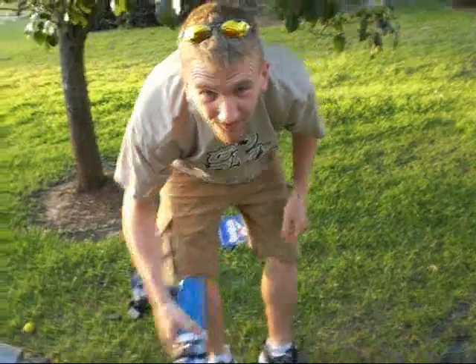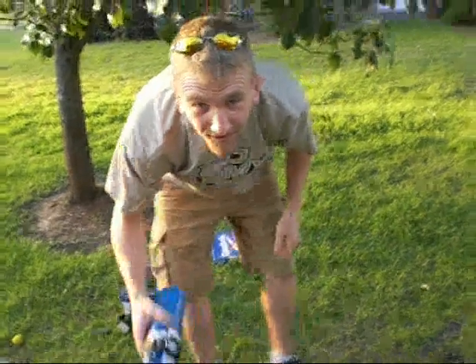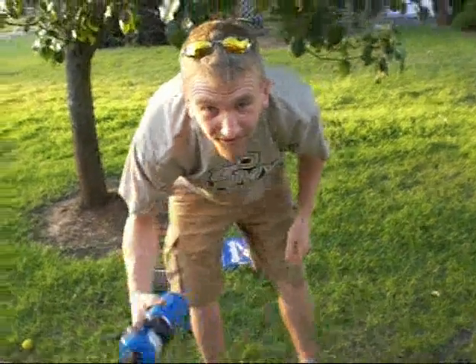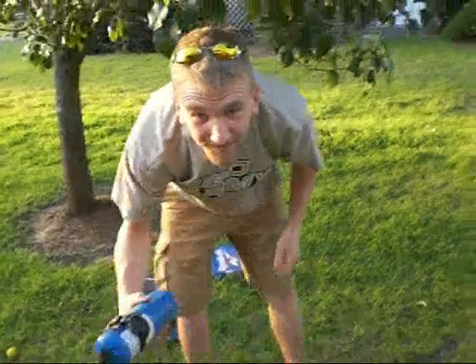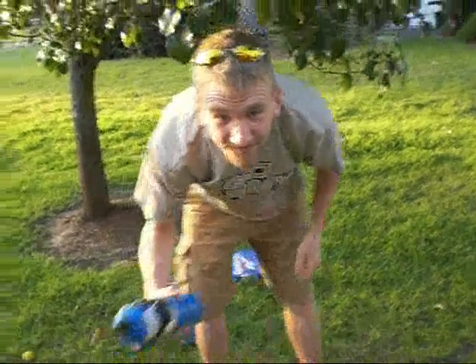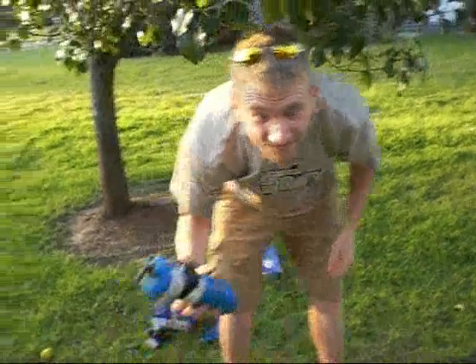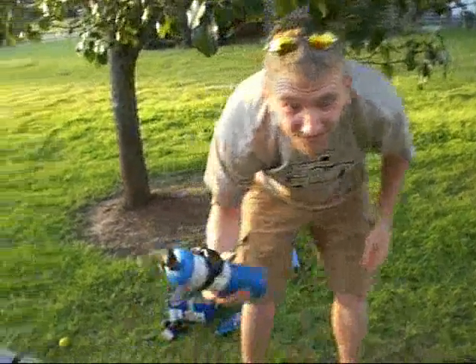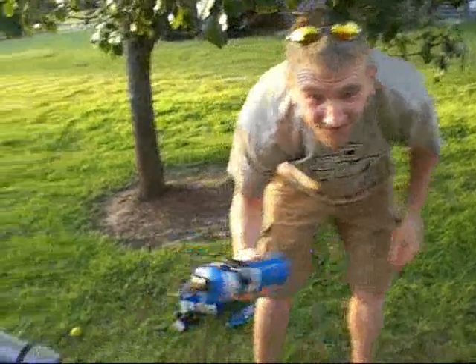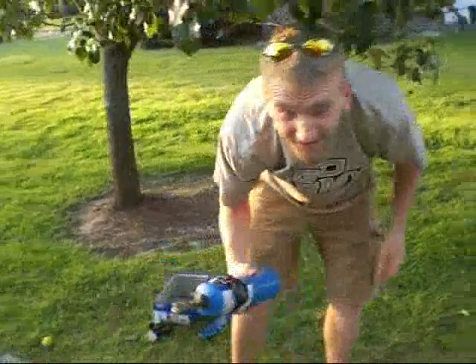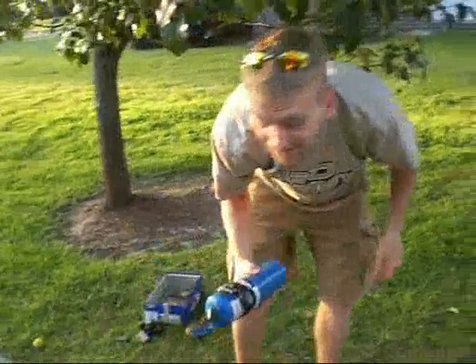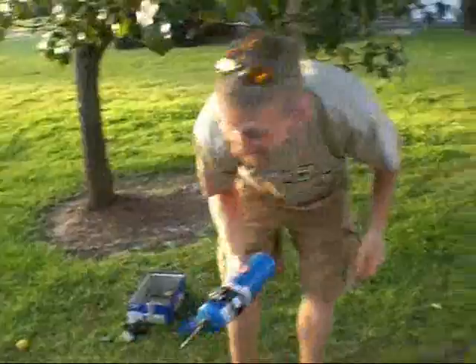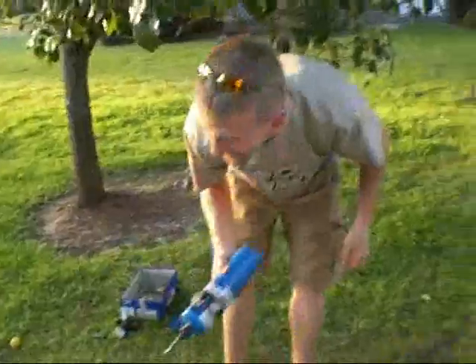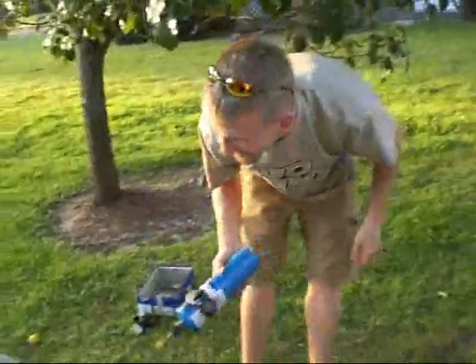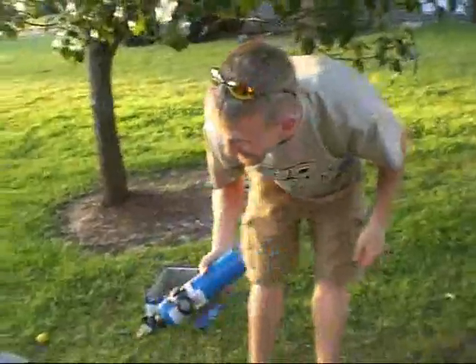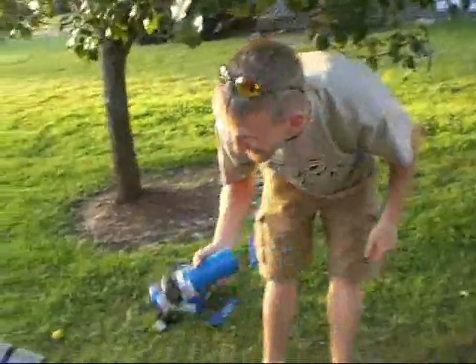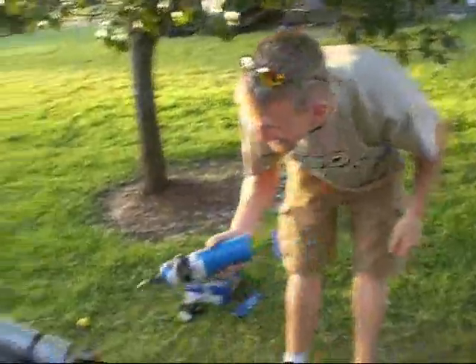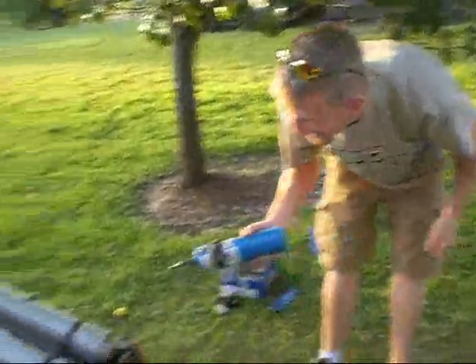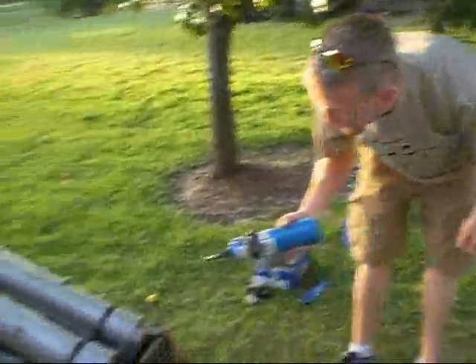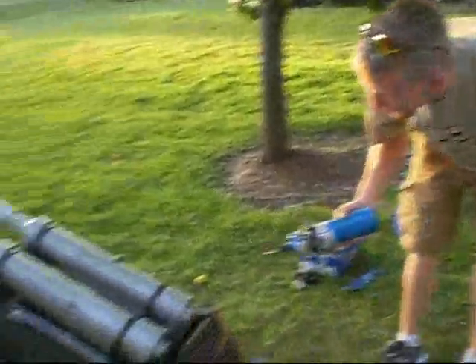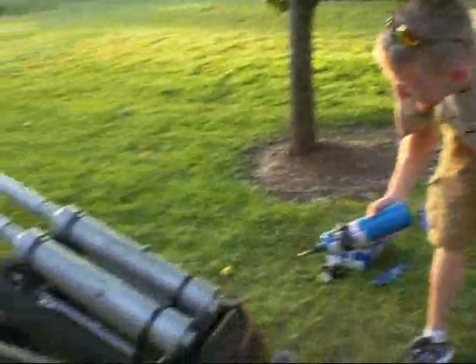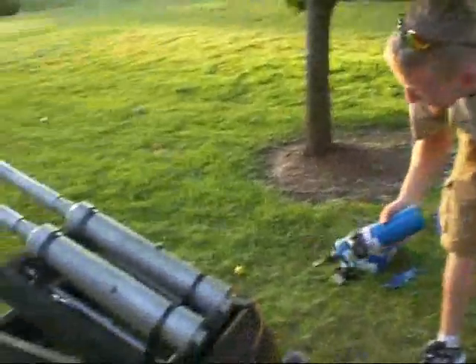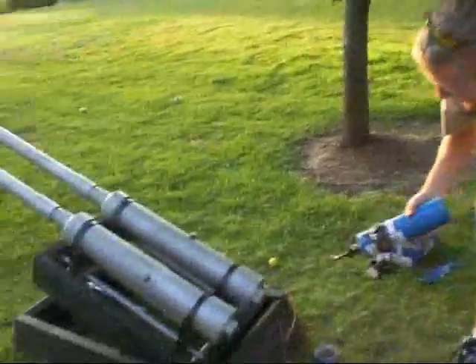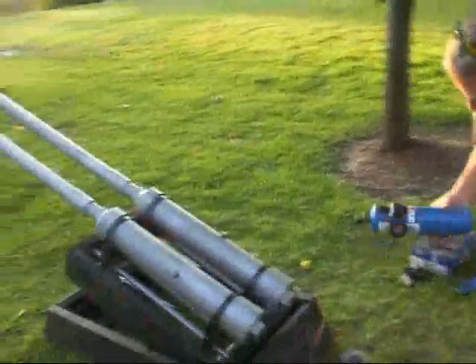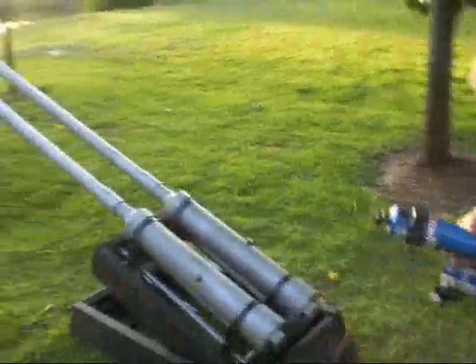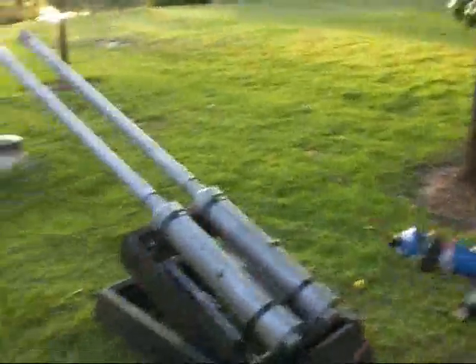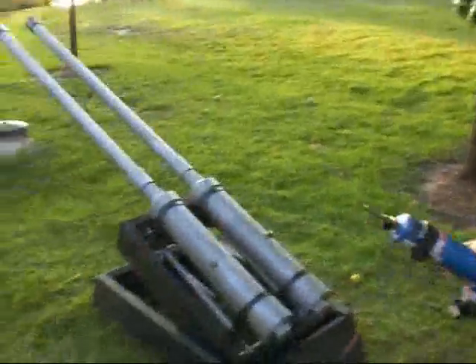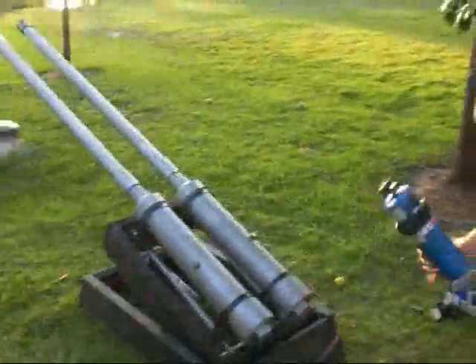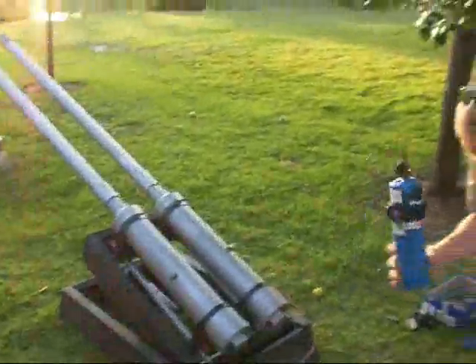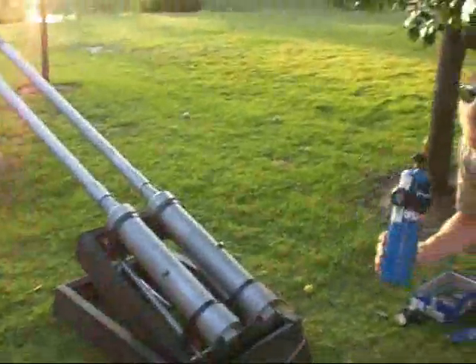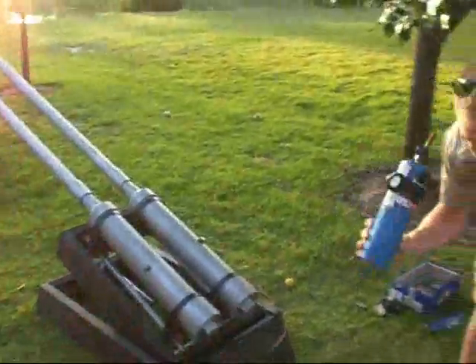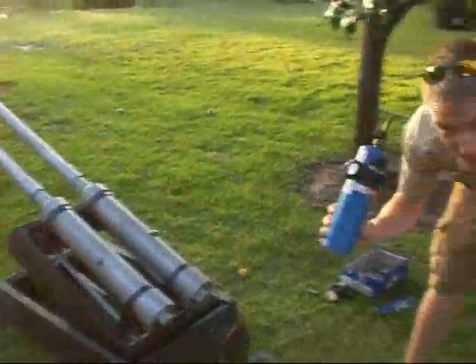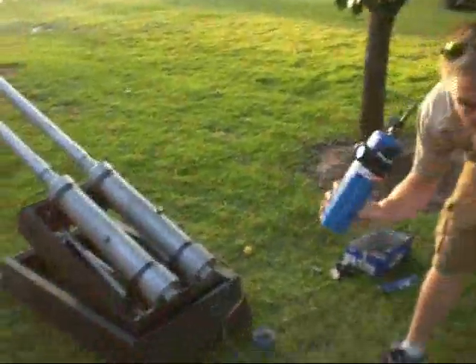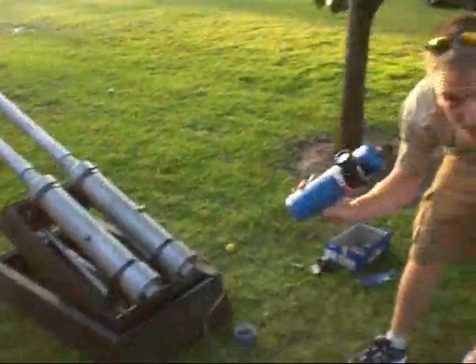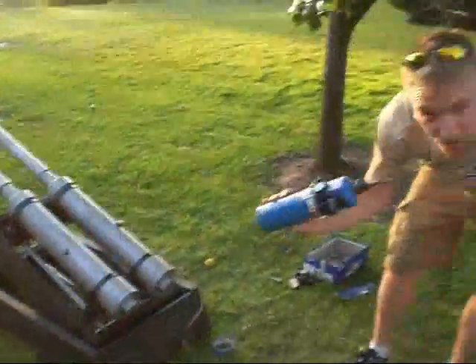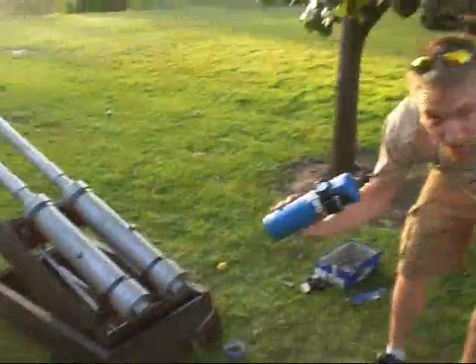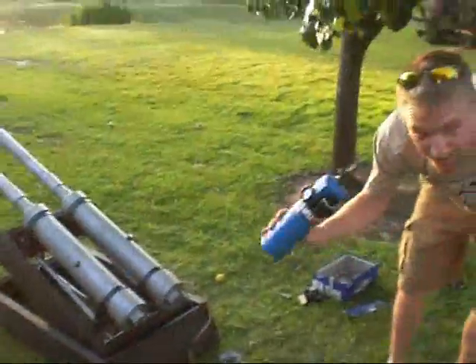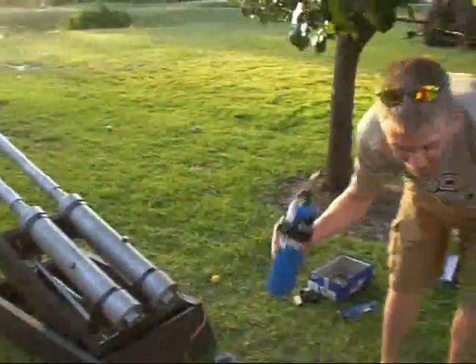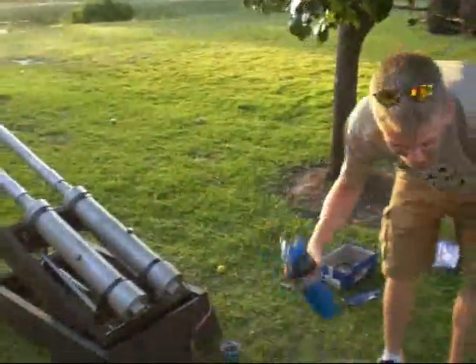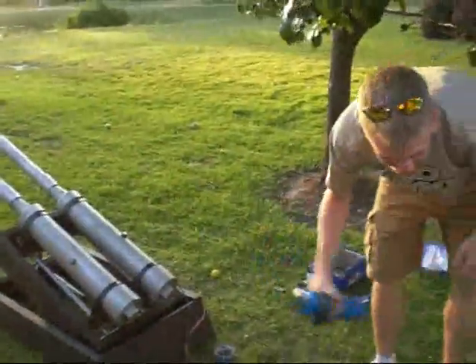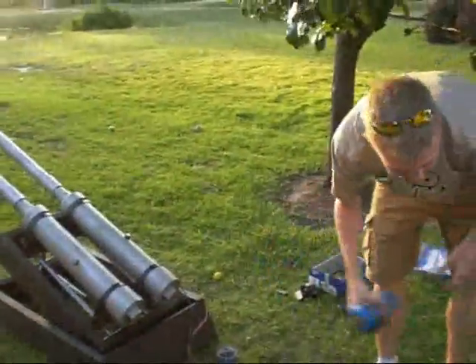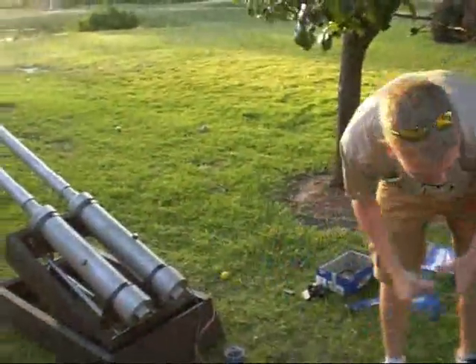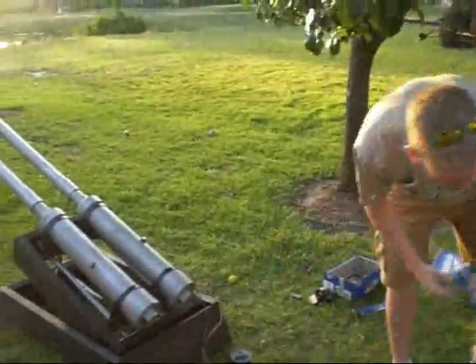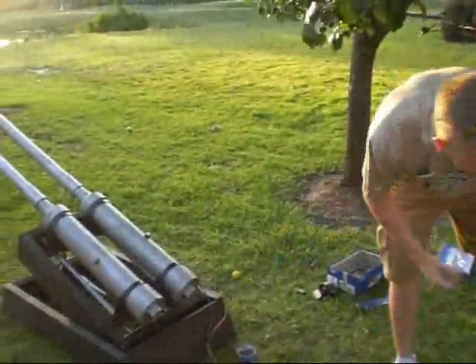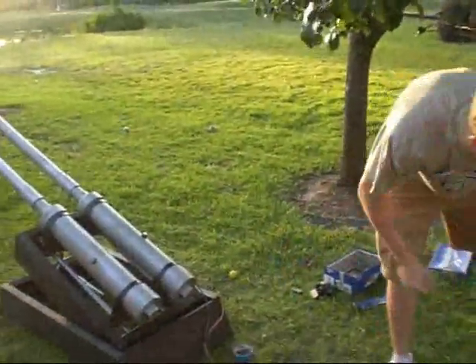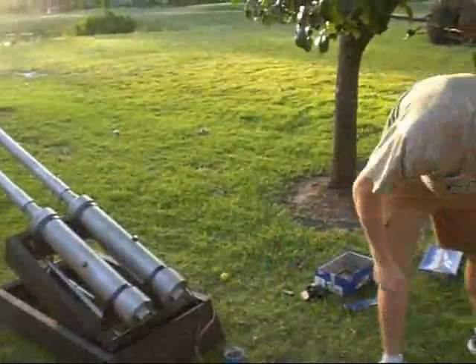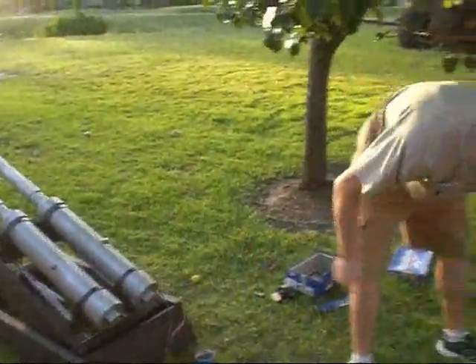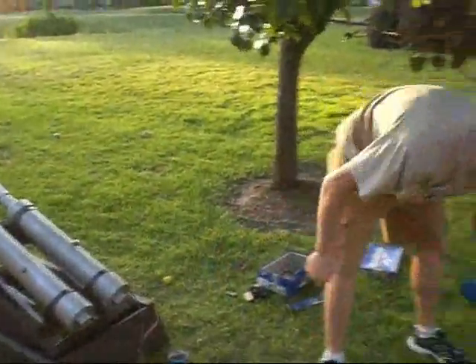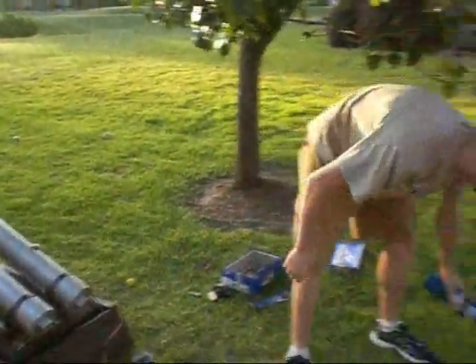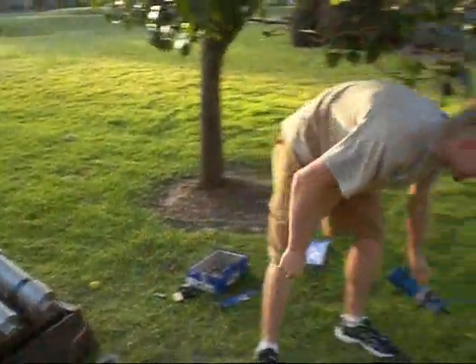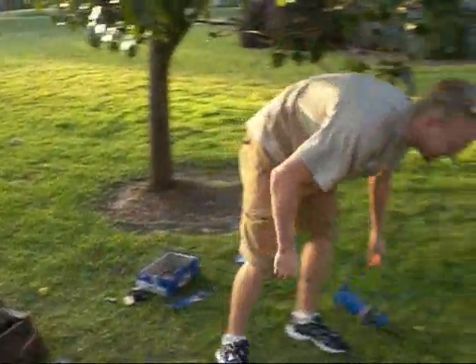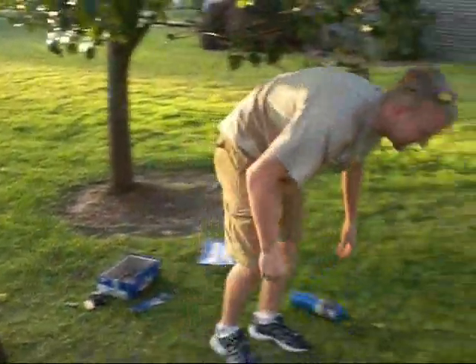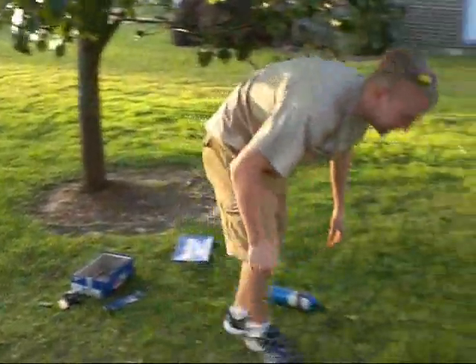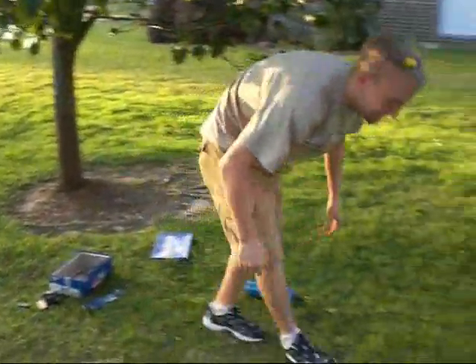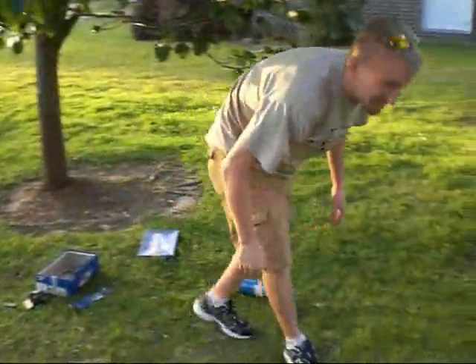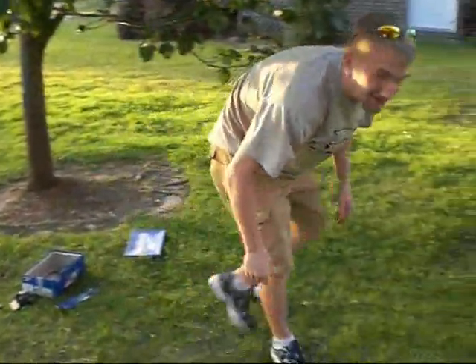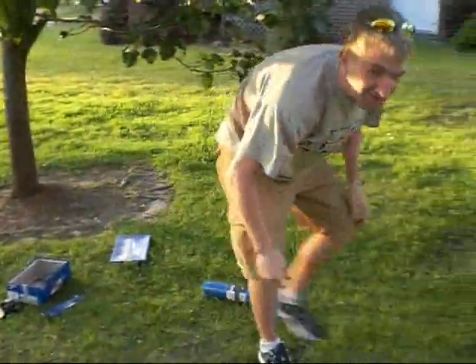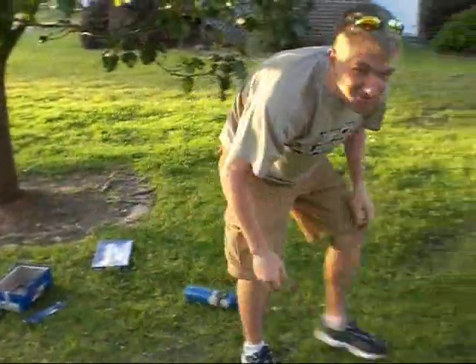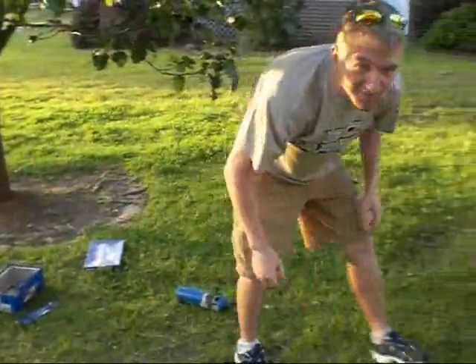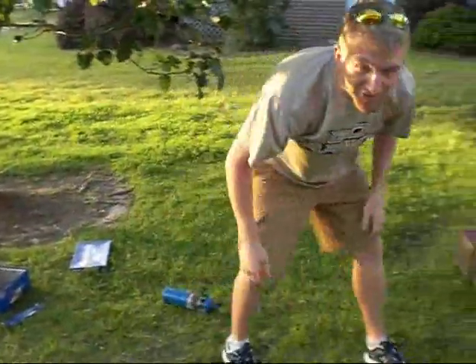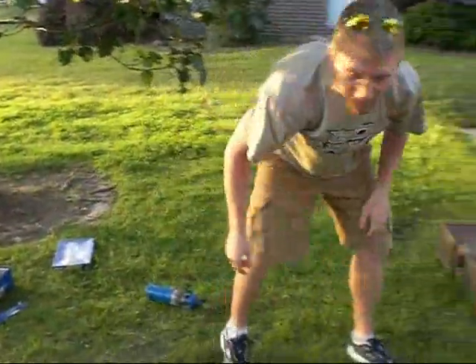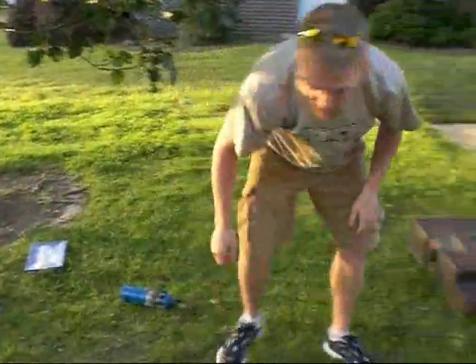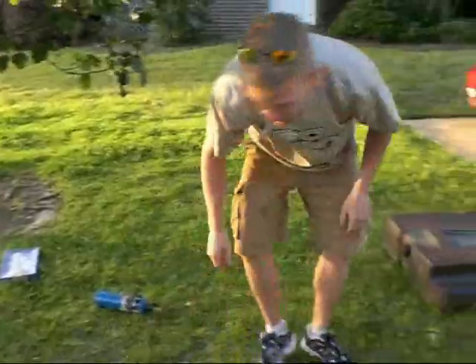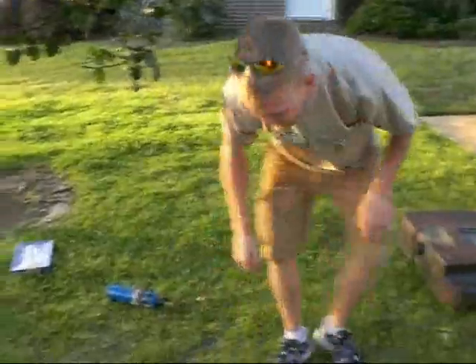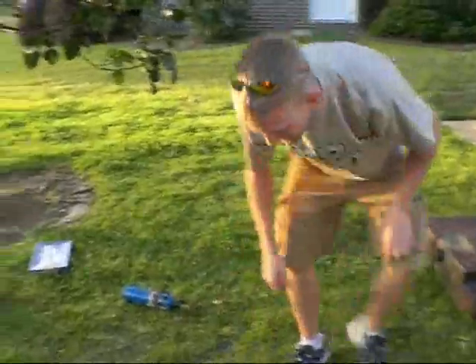This is the potato gun cannon. It uses propane, not hairspray. It gives it a little bit bigger of a boom.